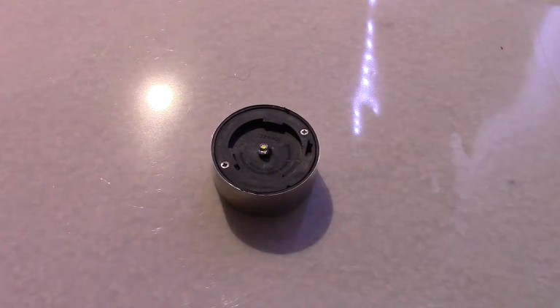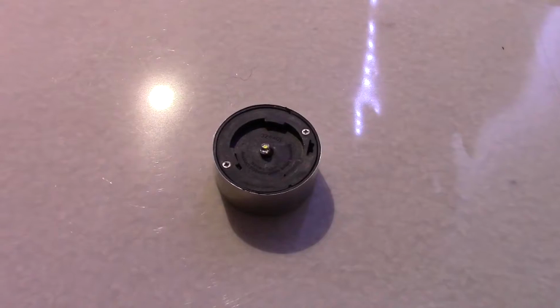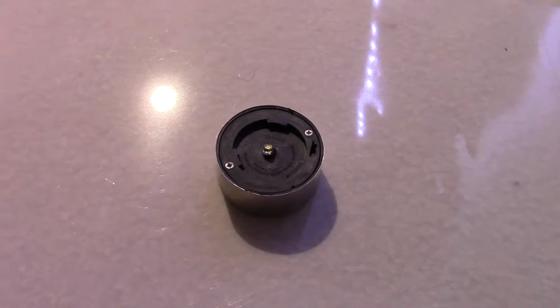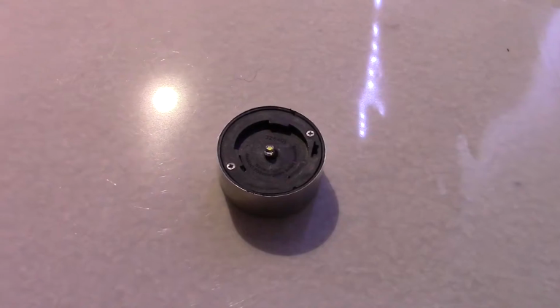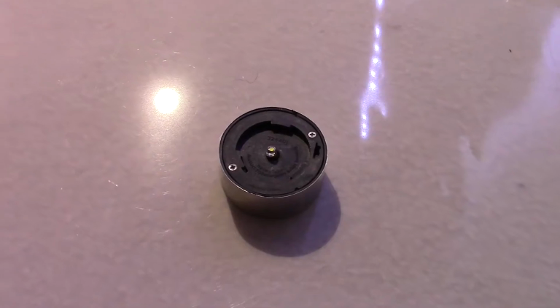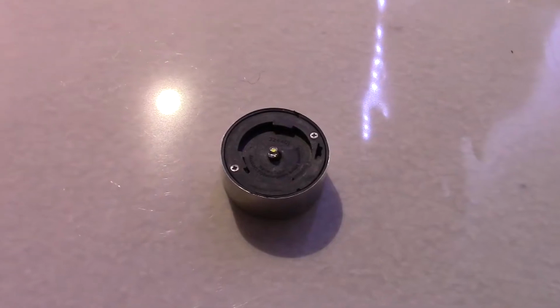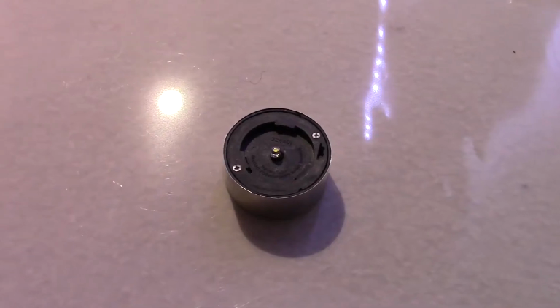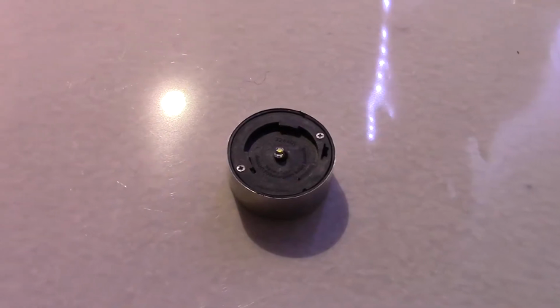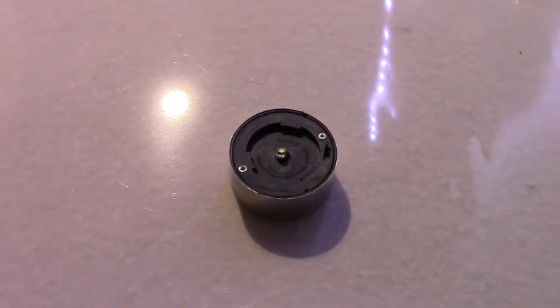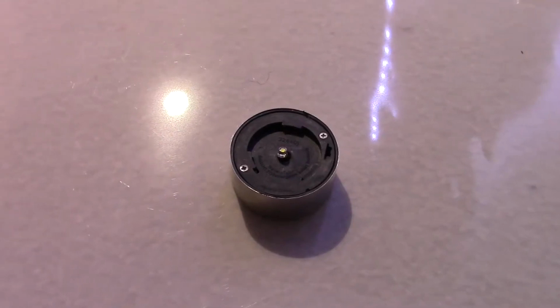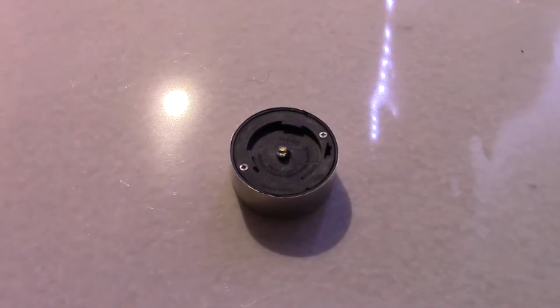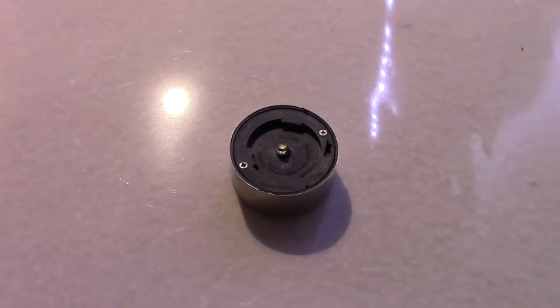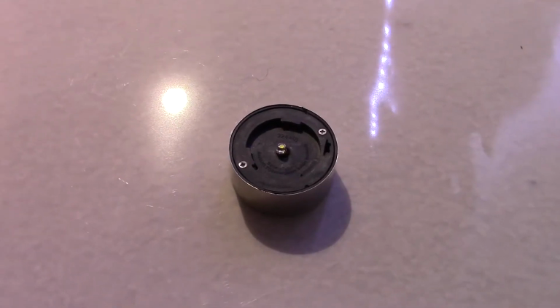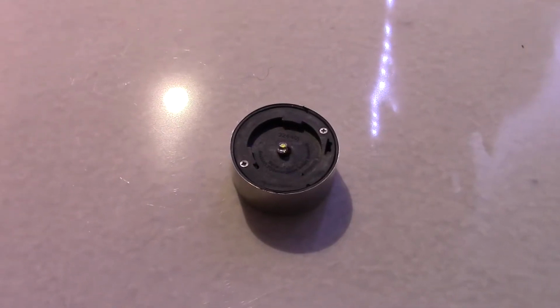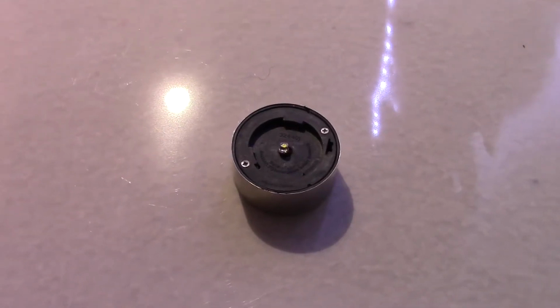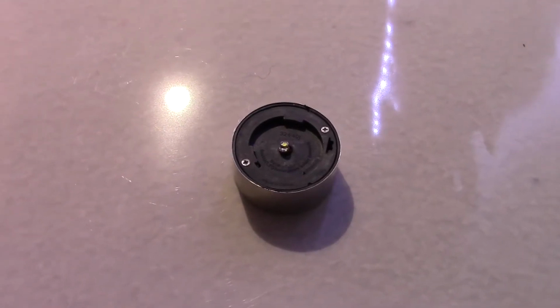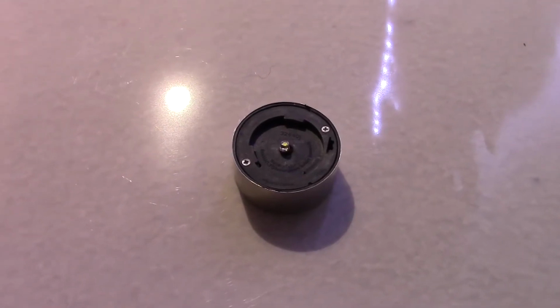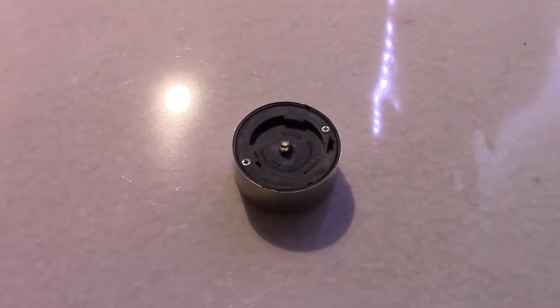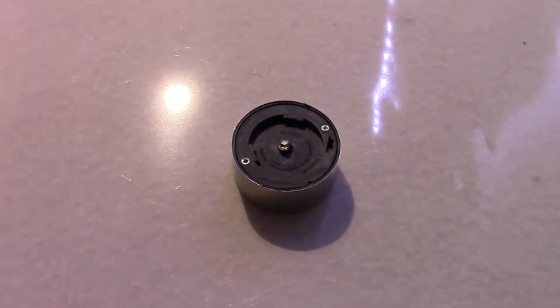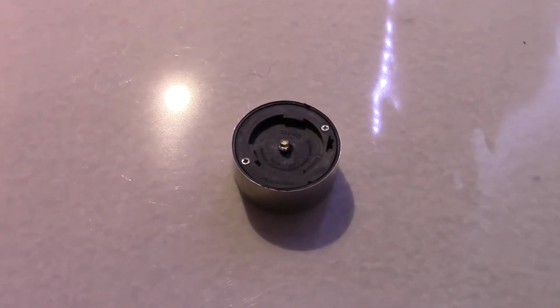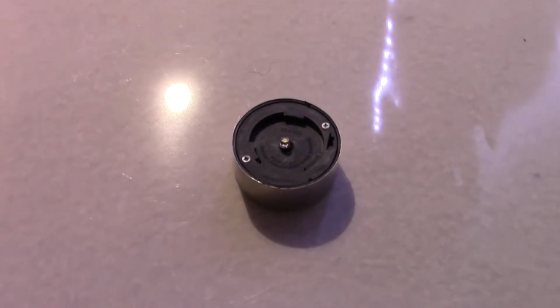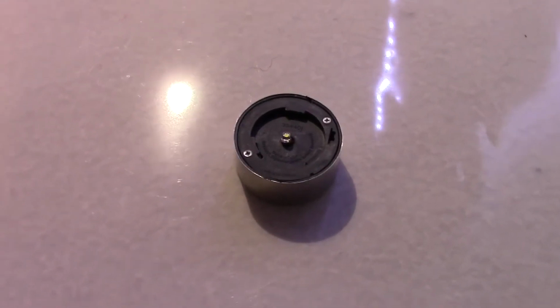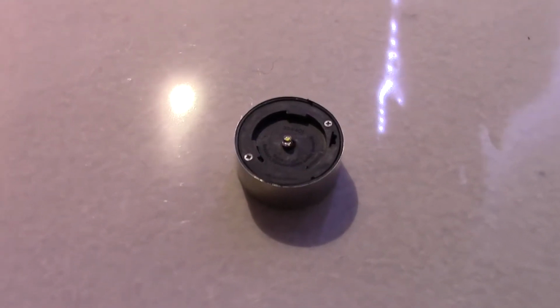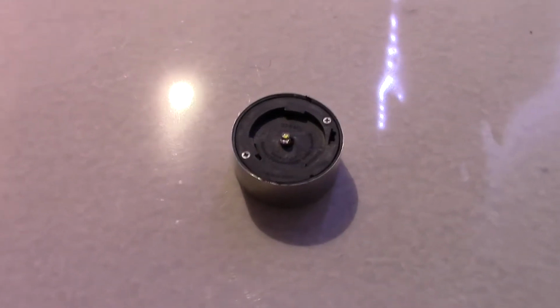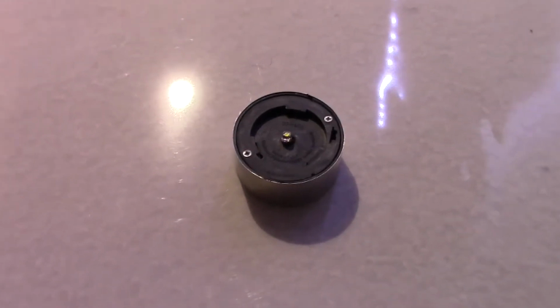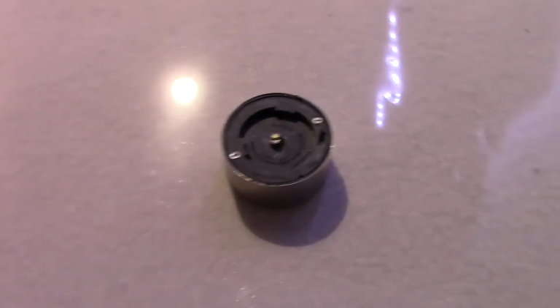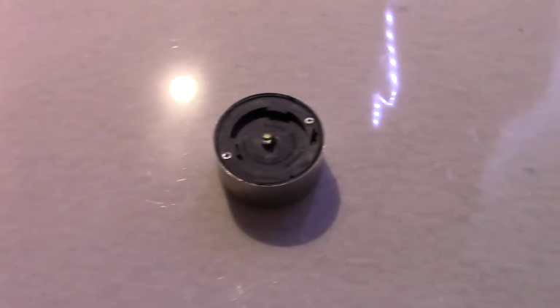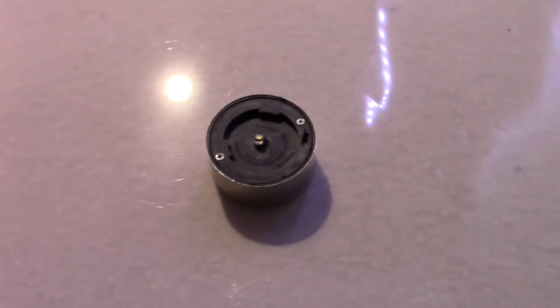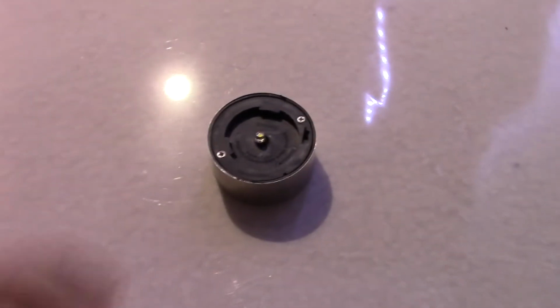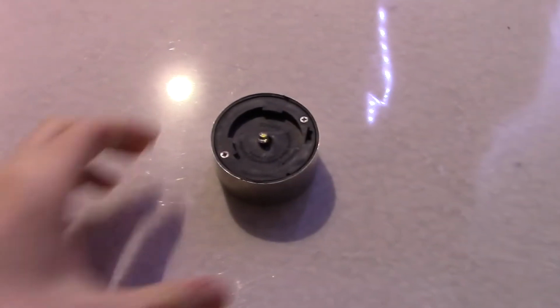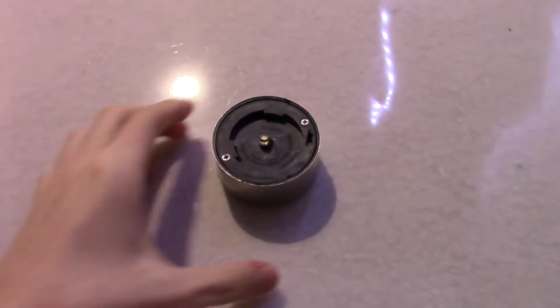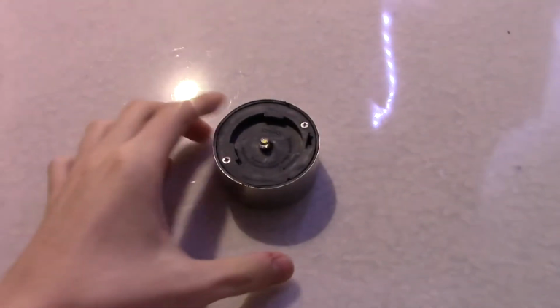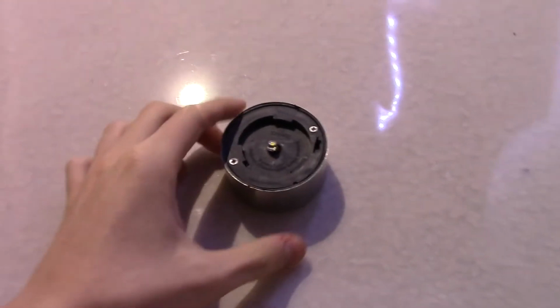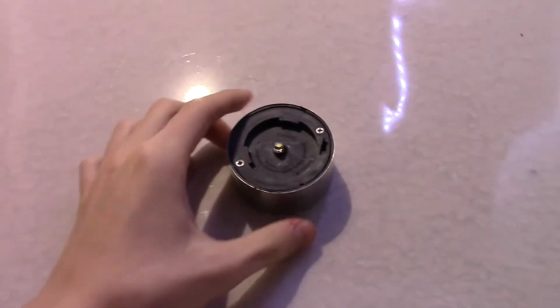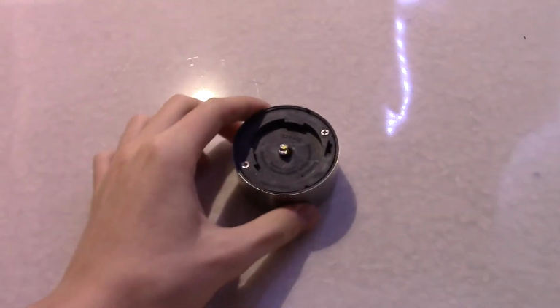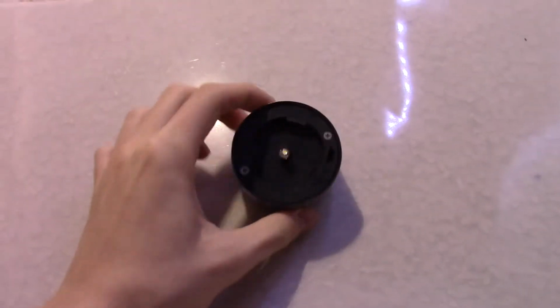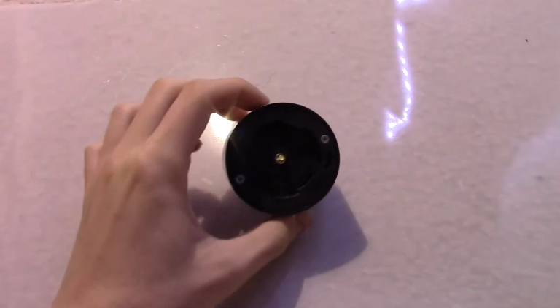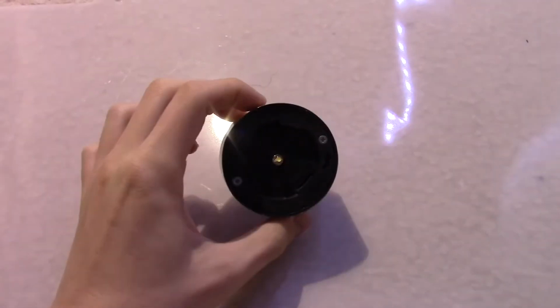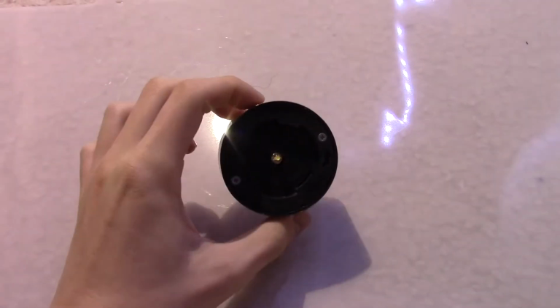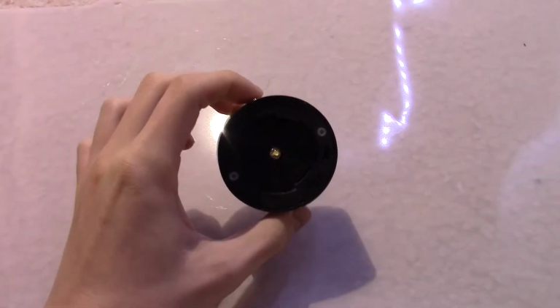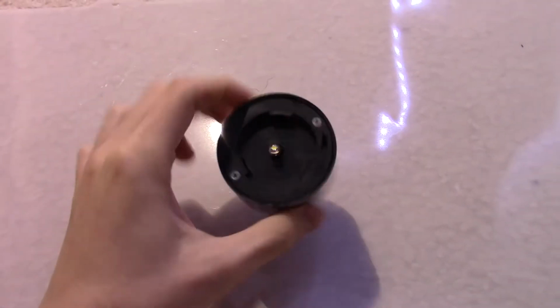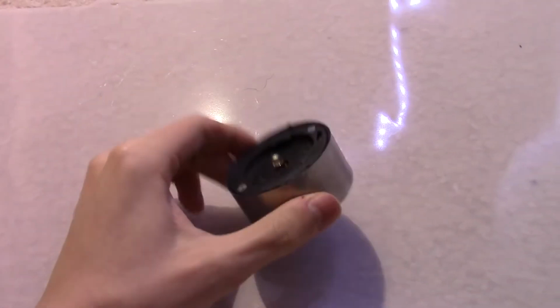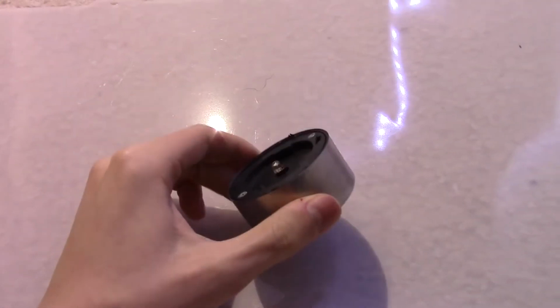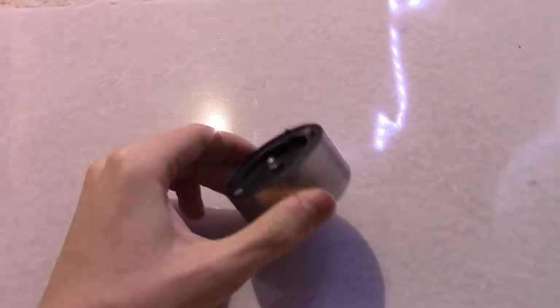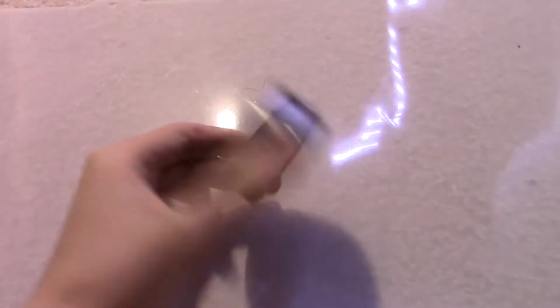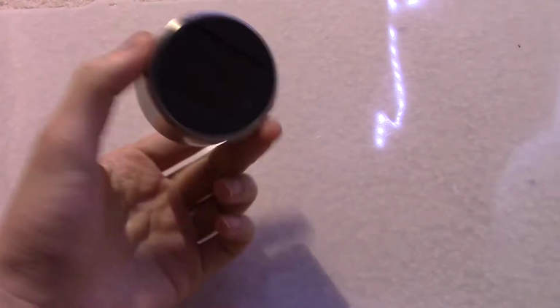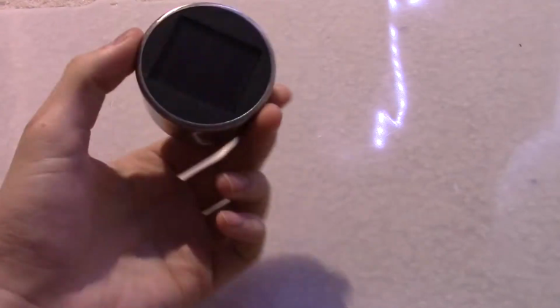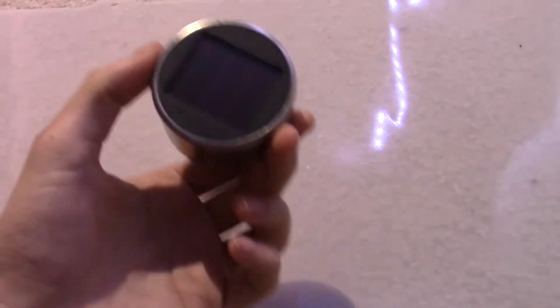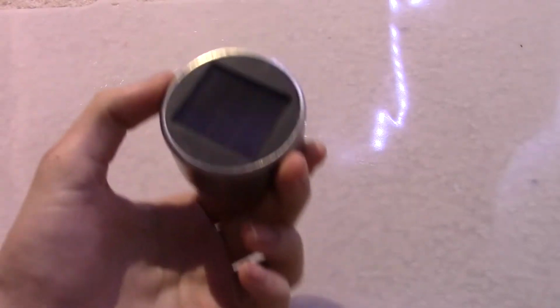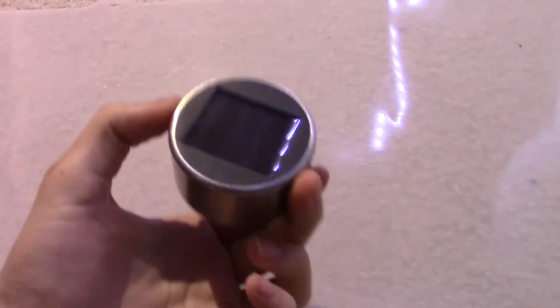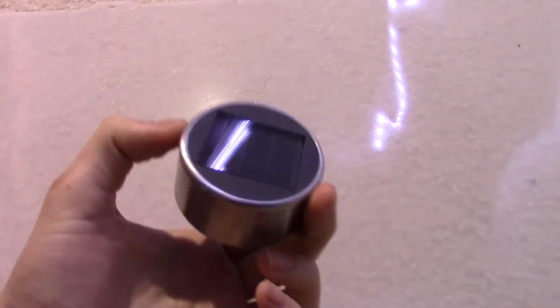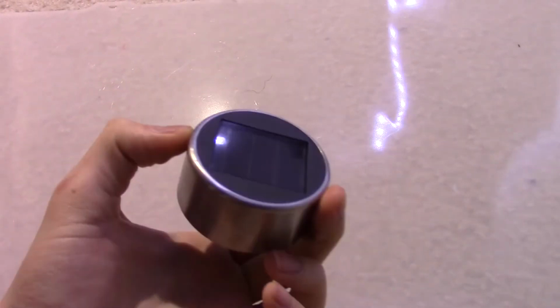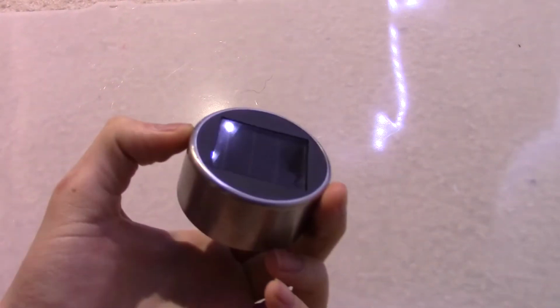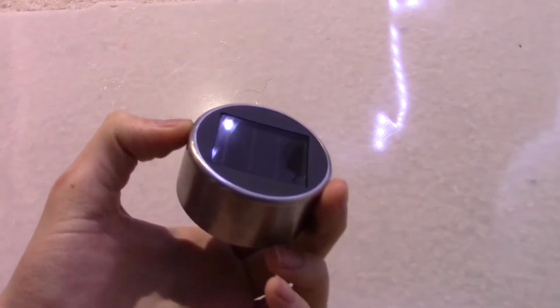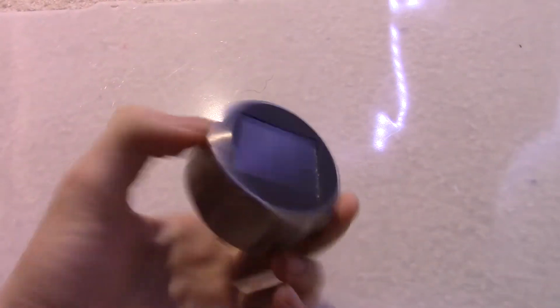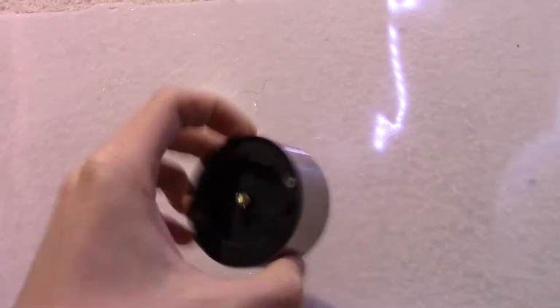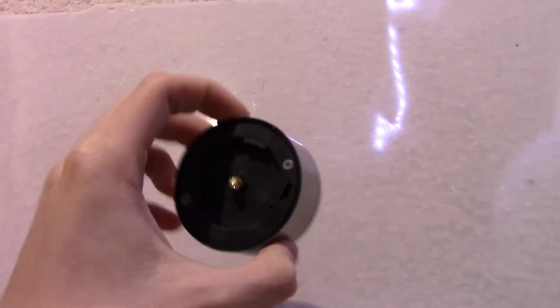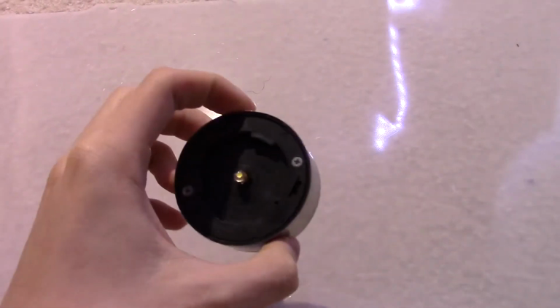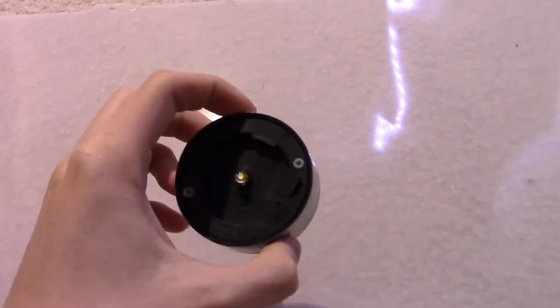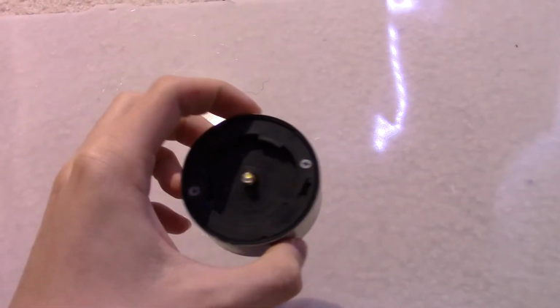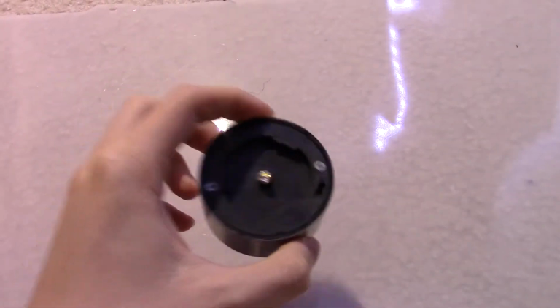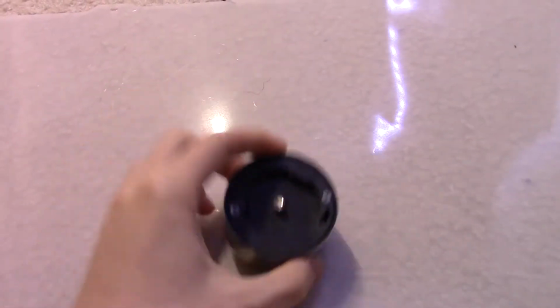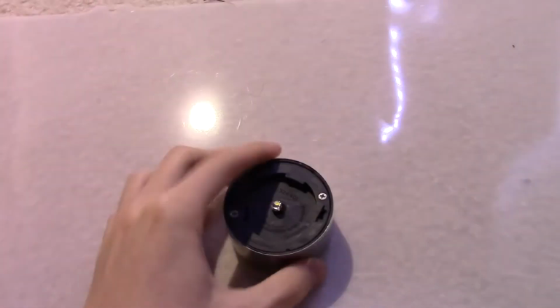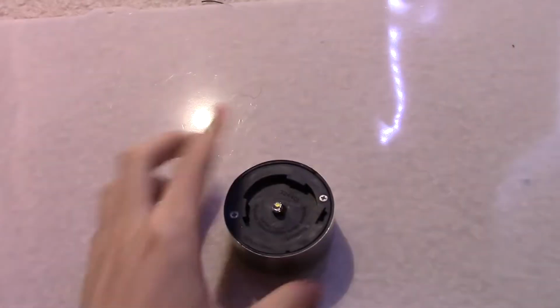Okay, today I will be doing a teardown of this dollar store solar light. Let's begin.